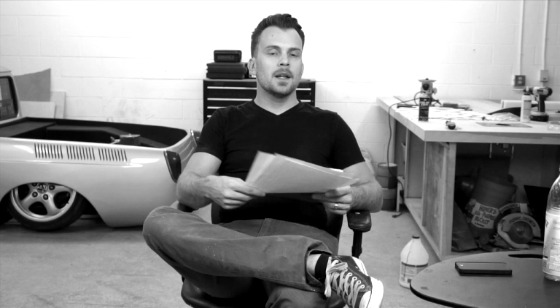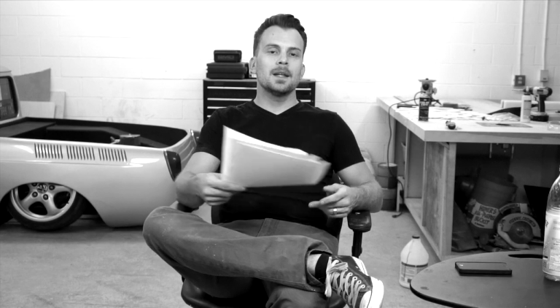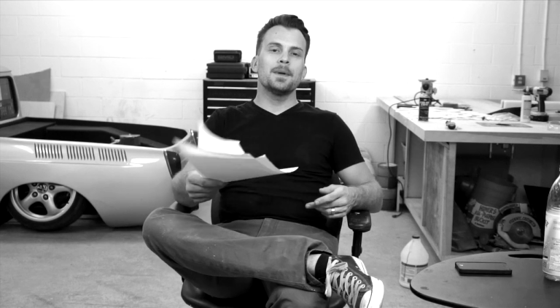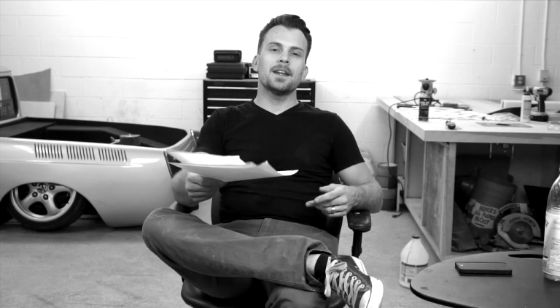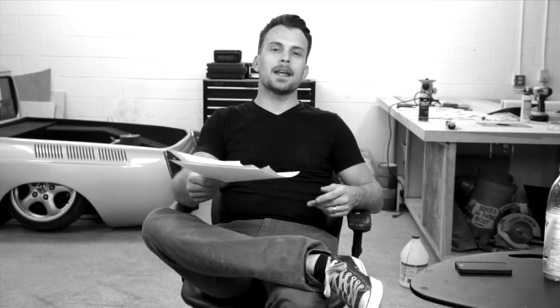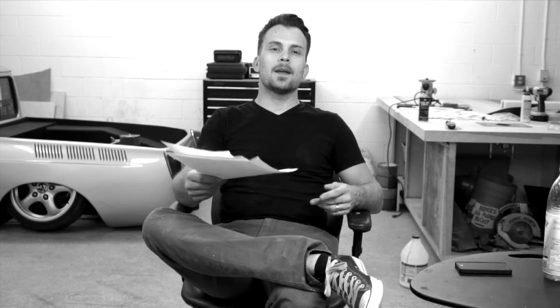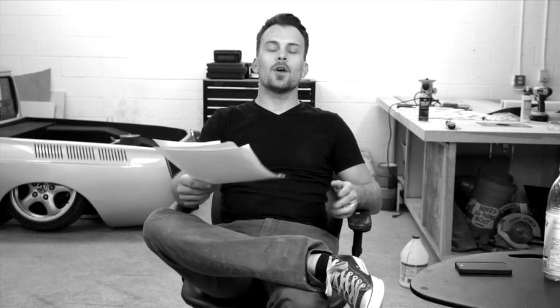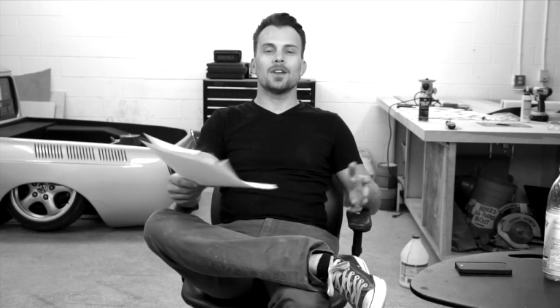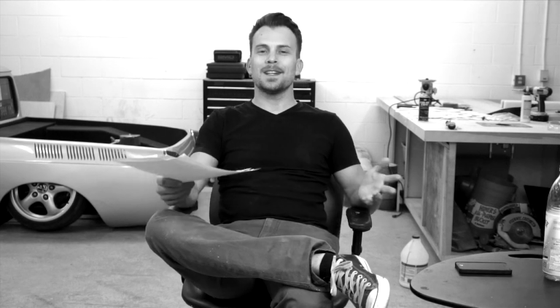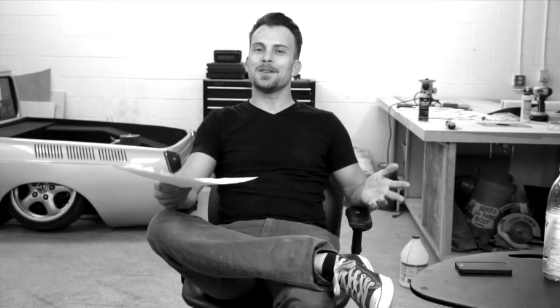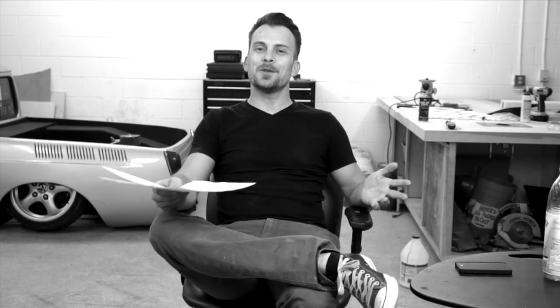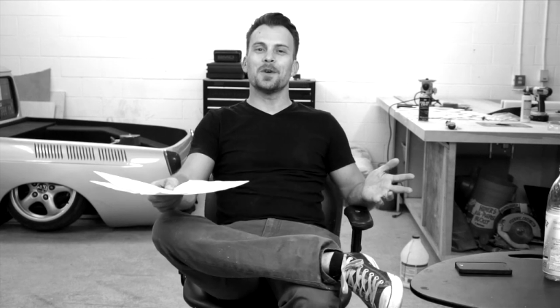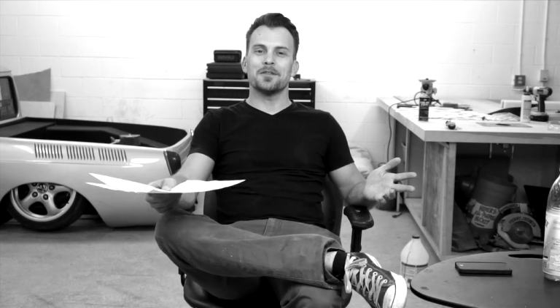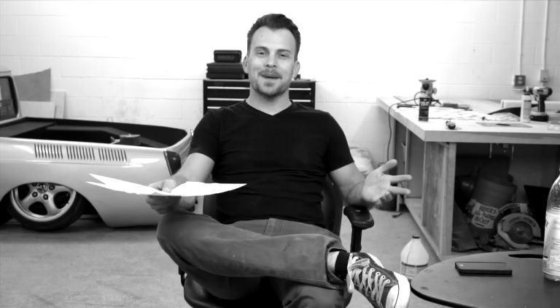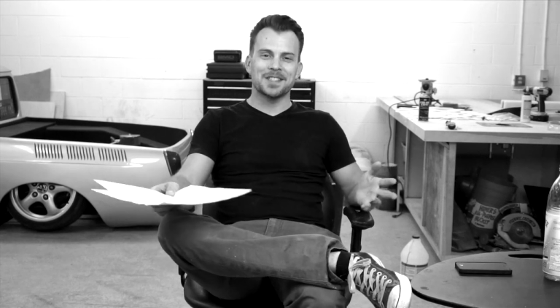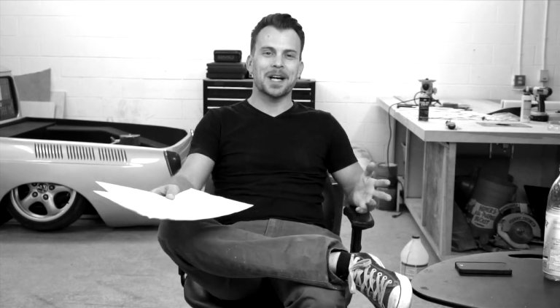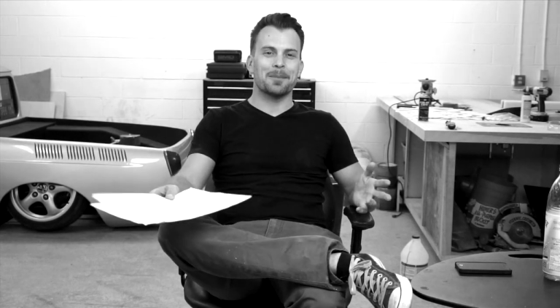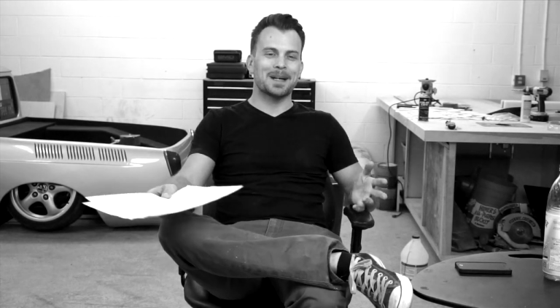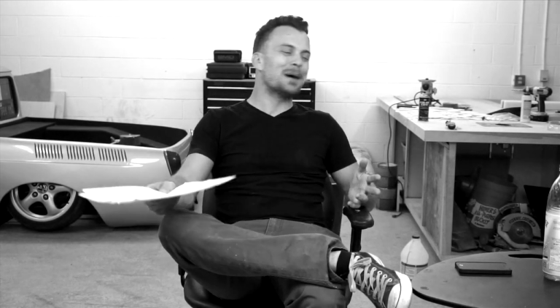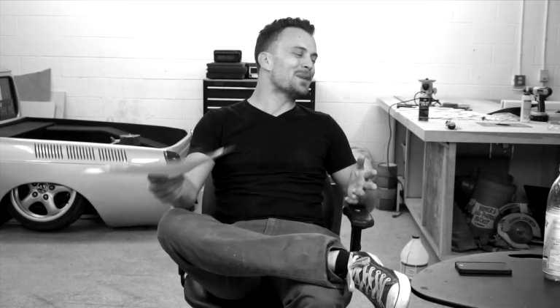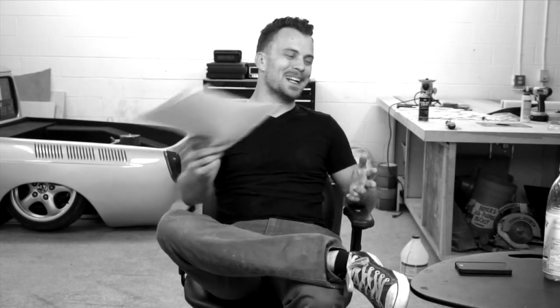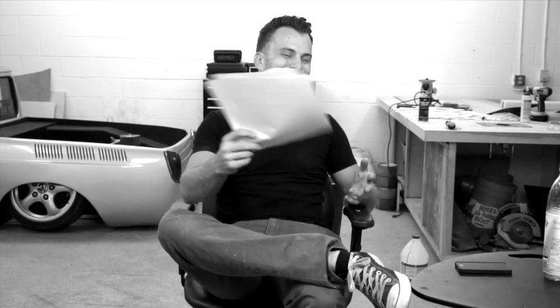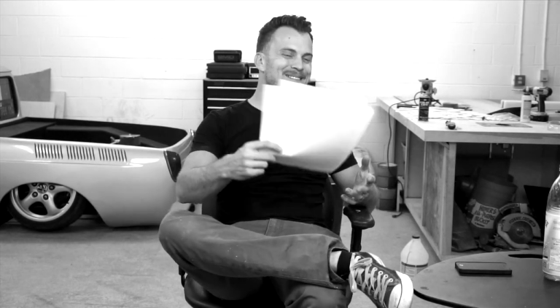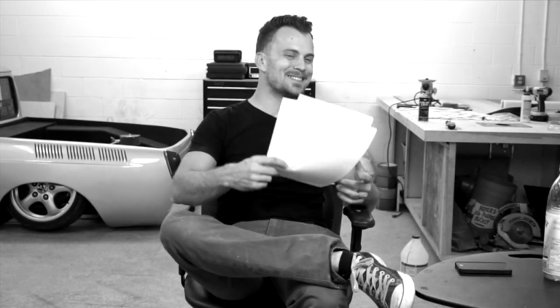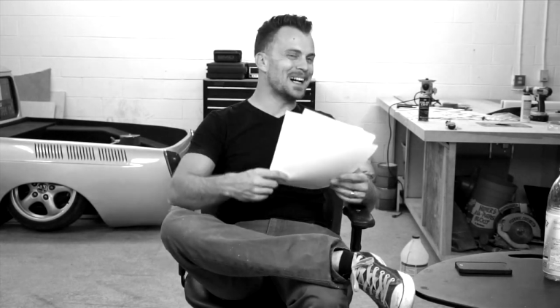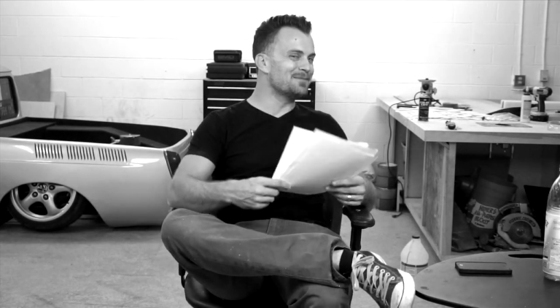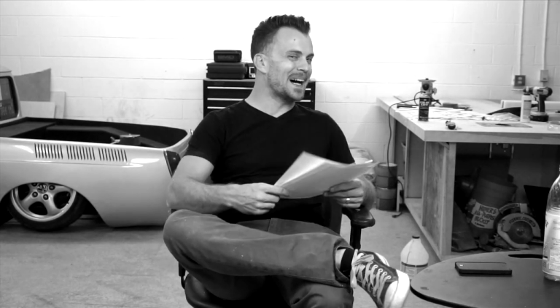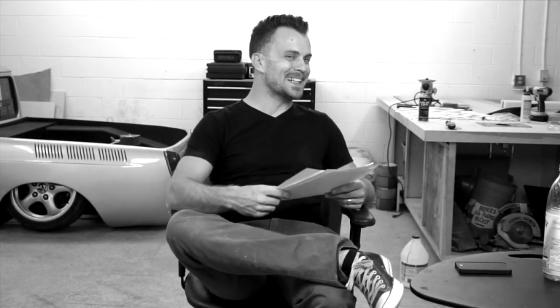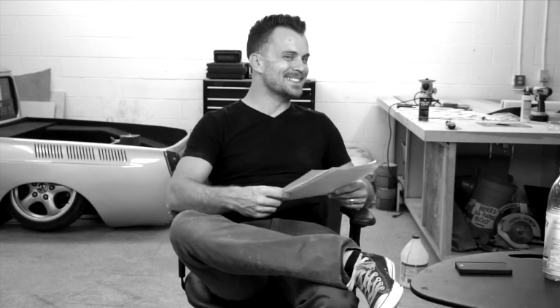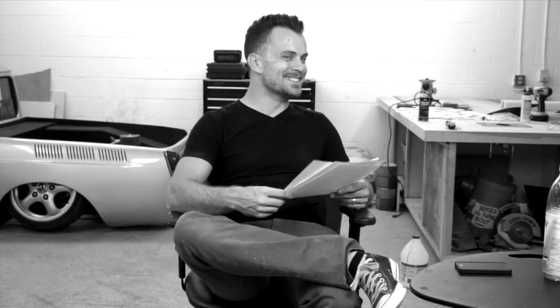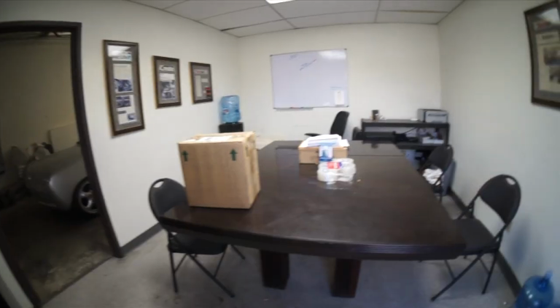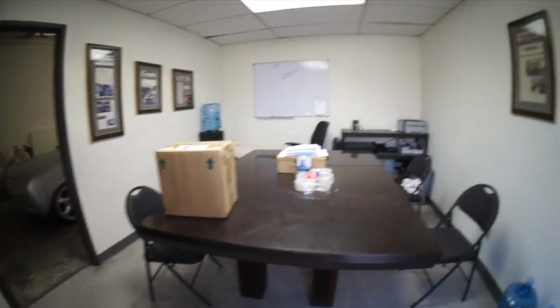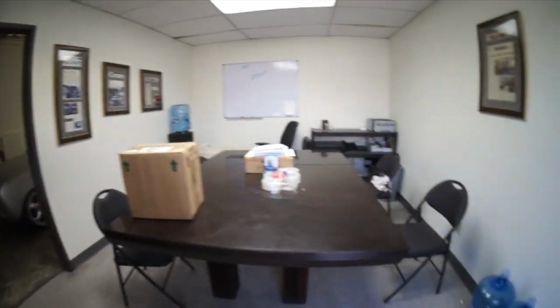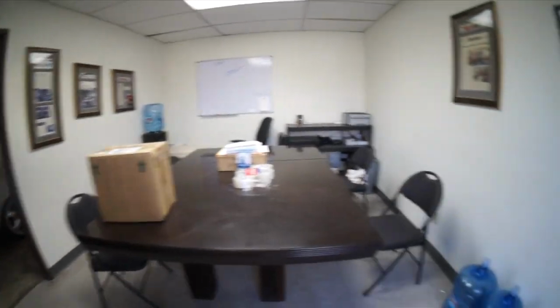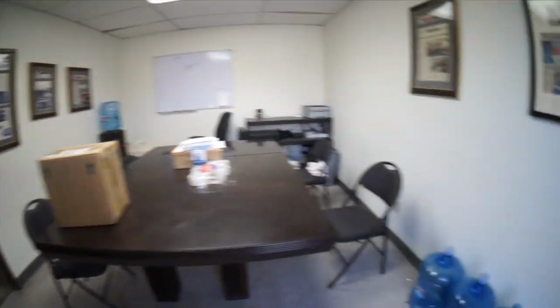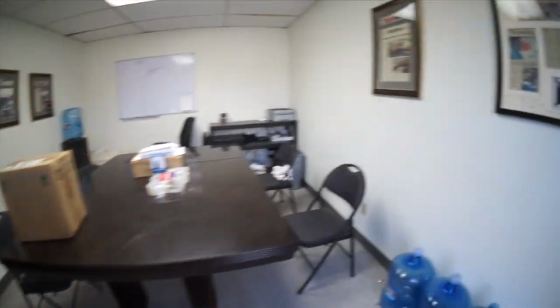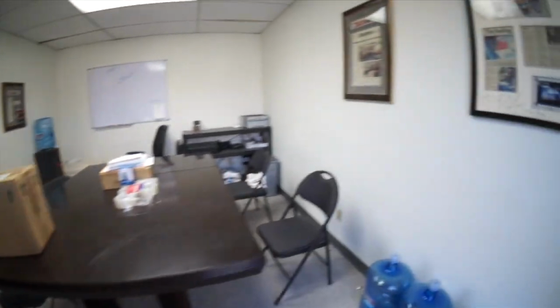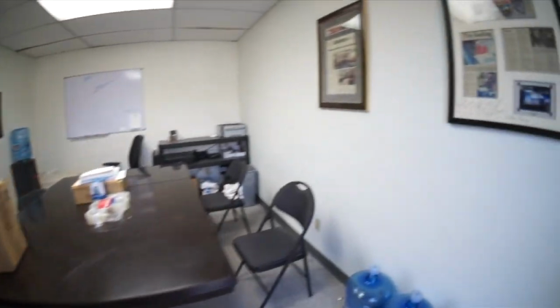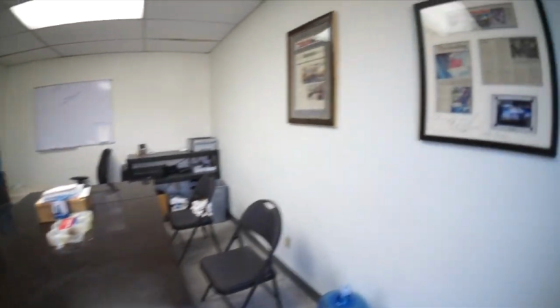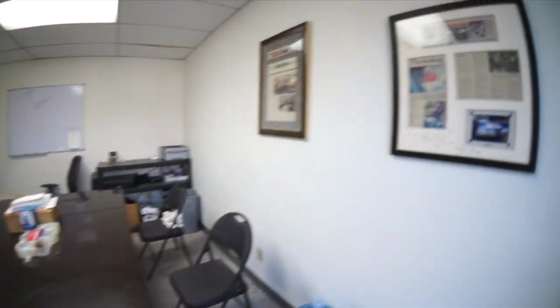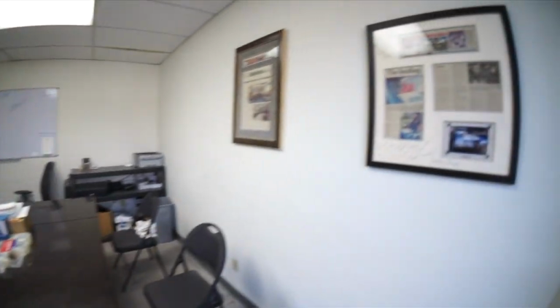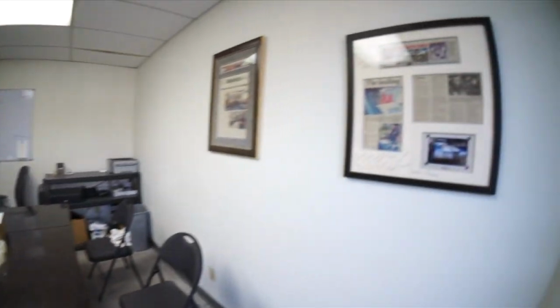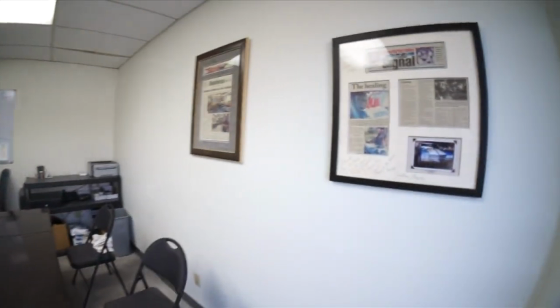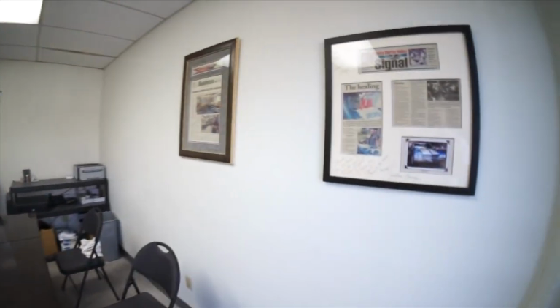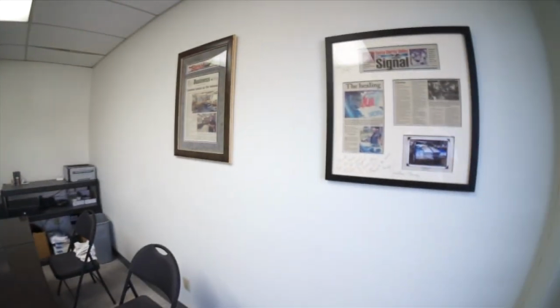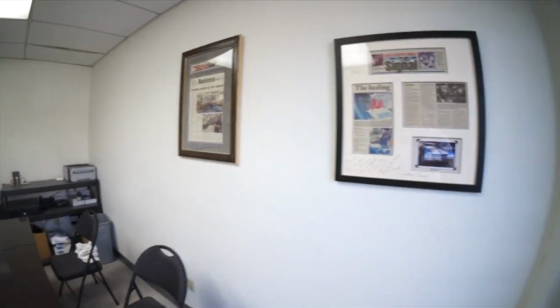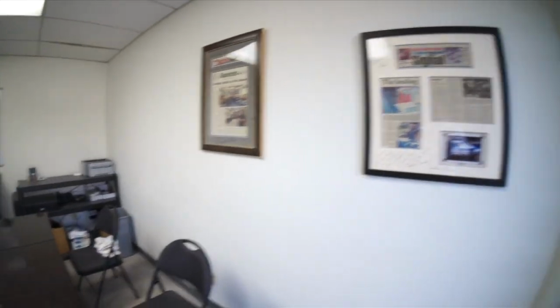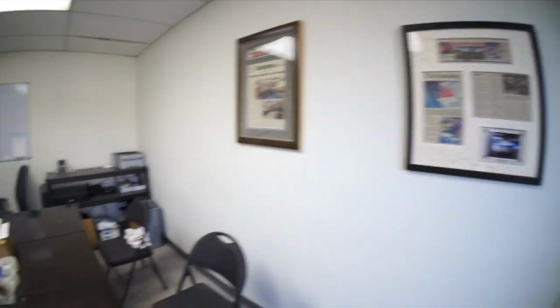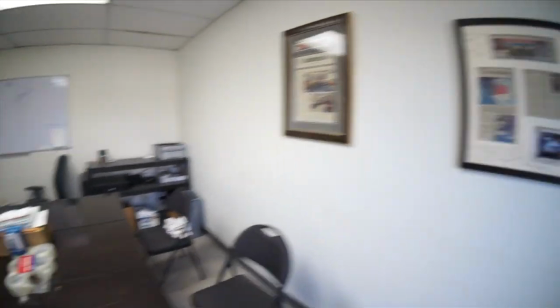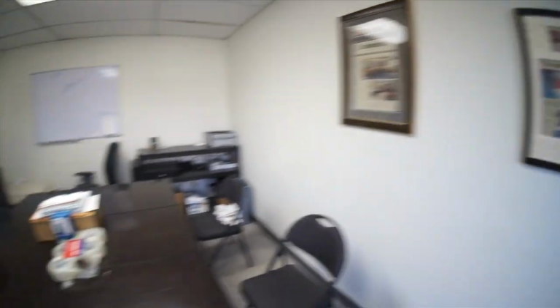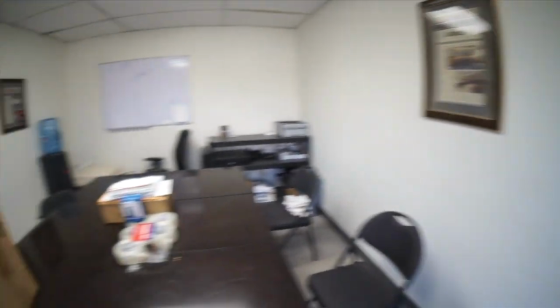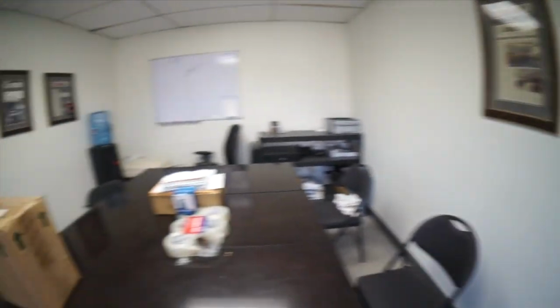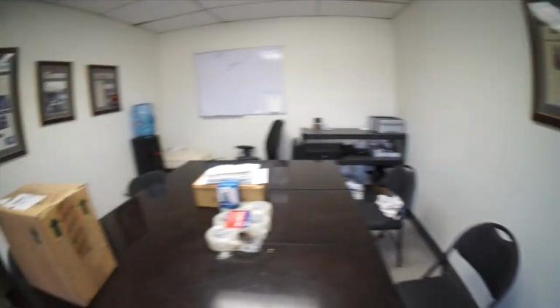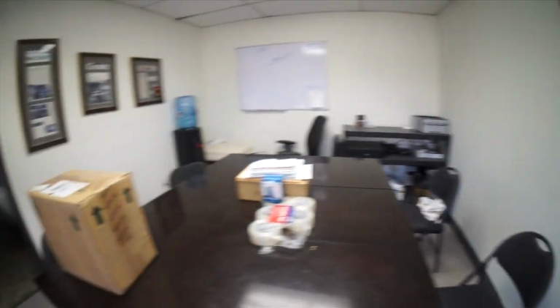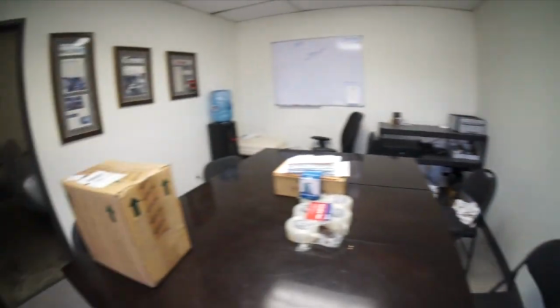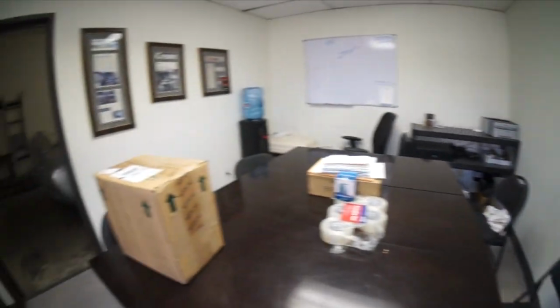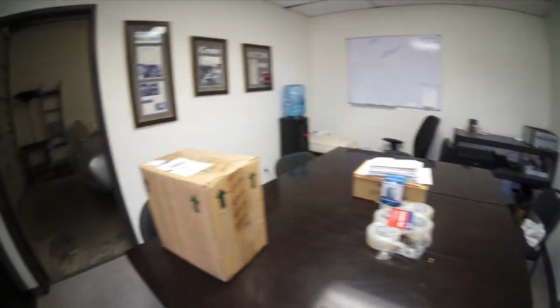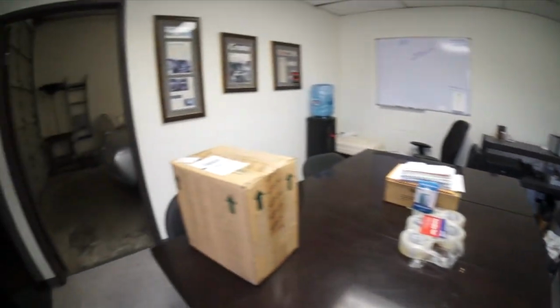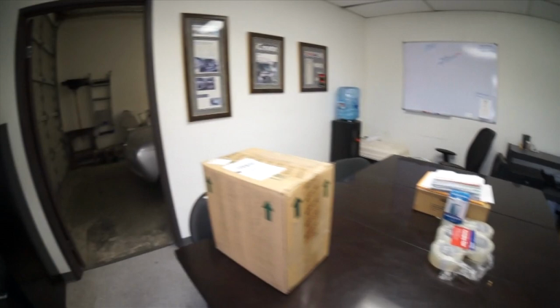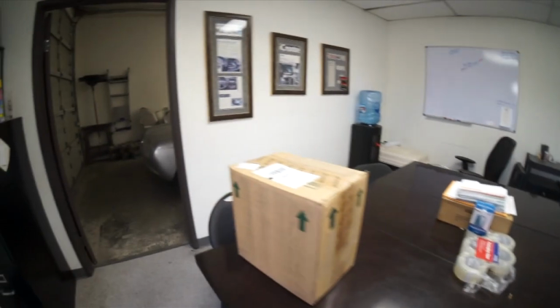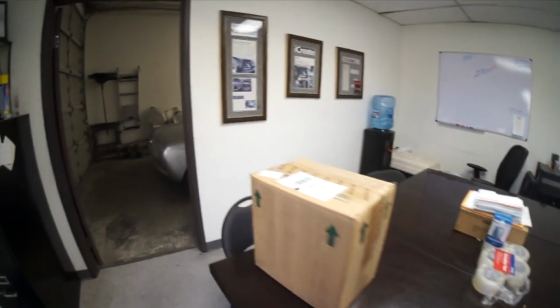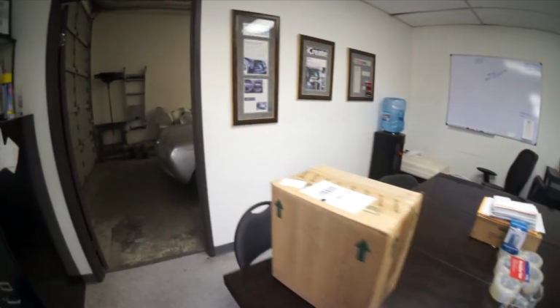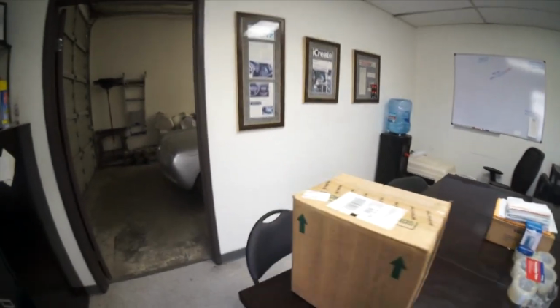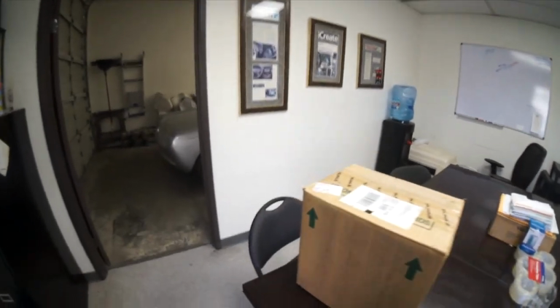Let me take you on a little tour of my shop. So this is my little shop. Here's my little front office.